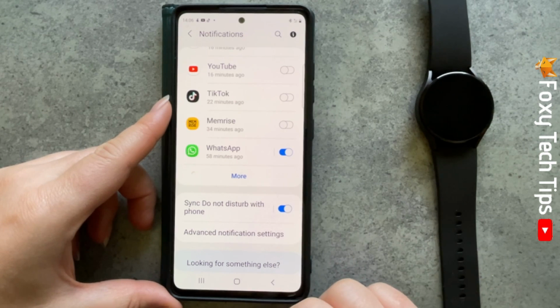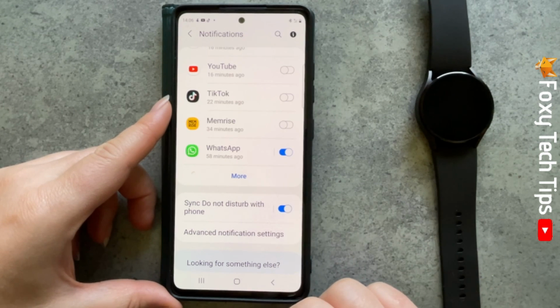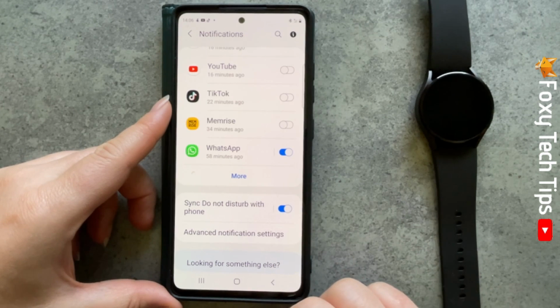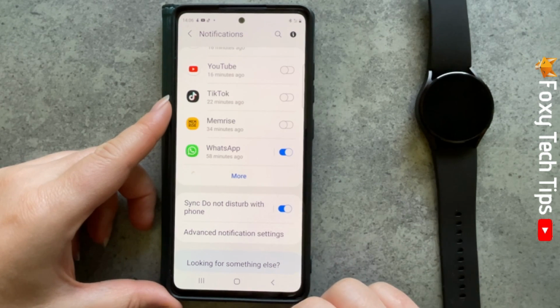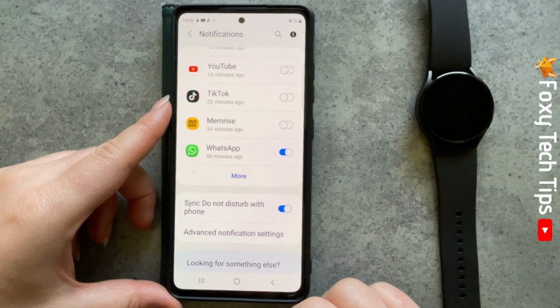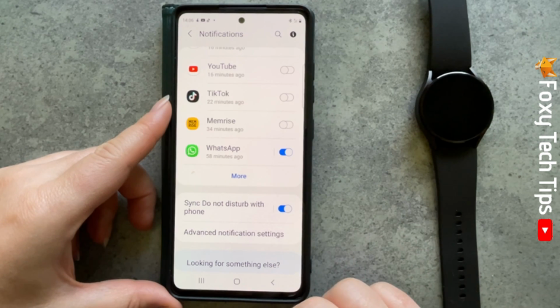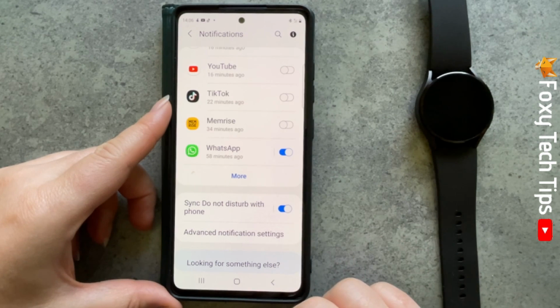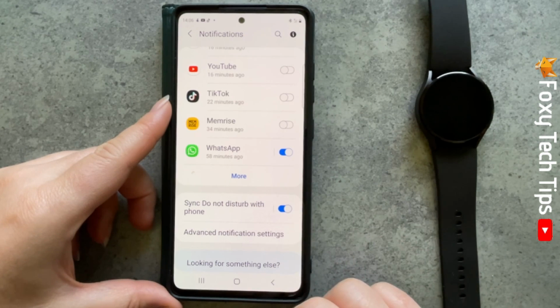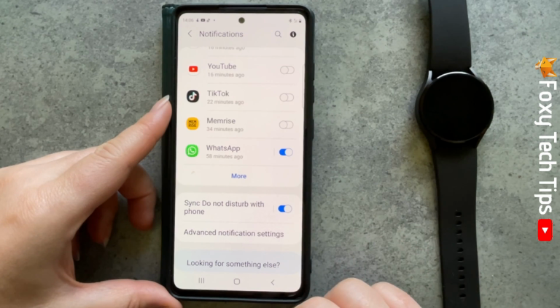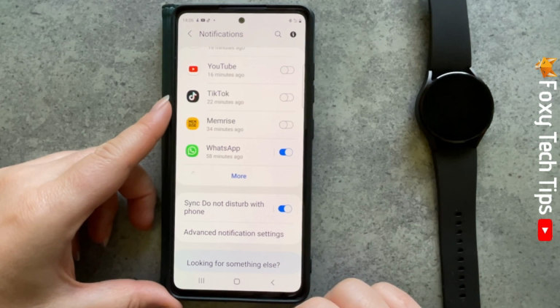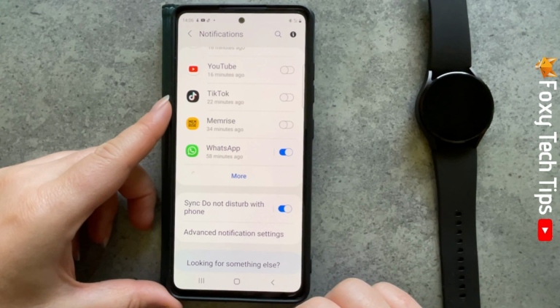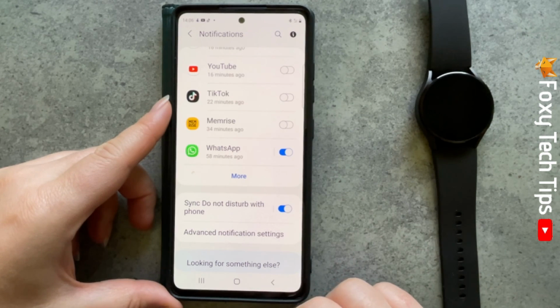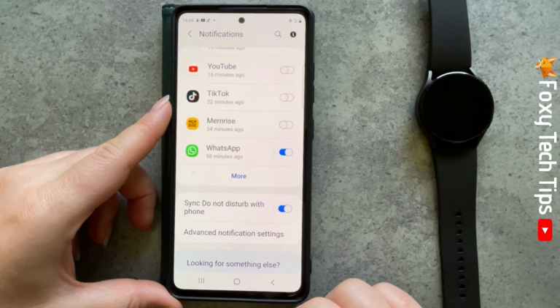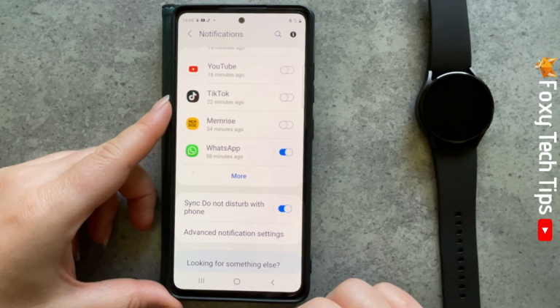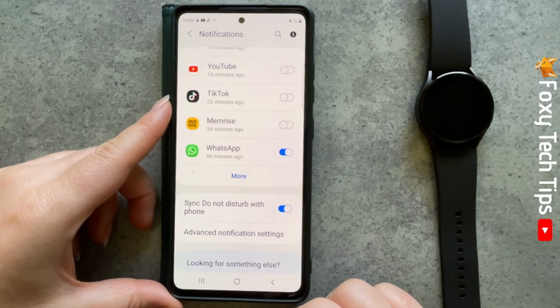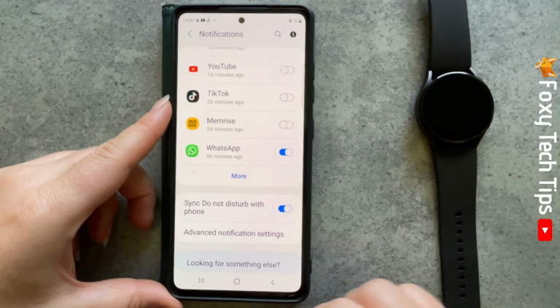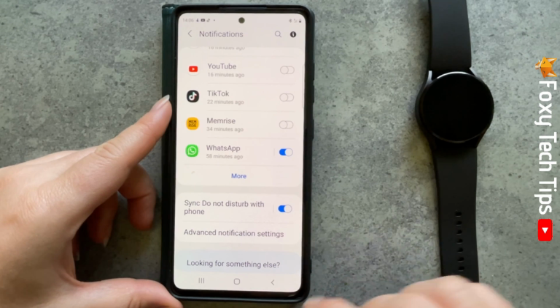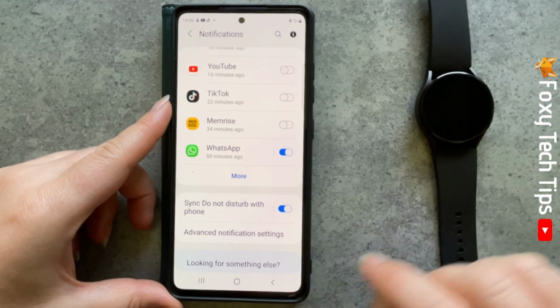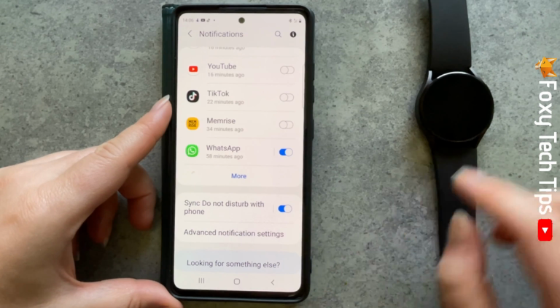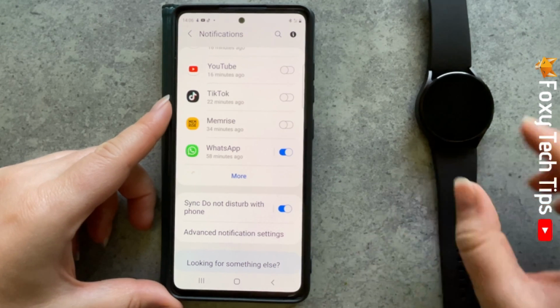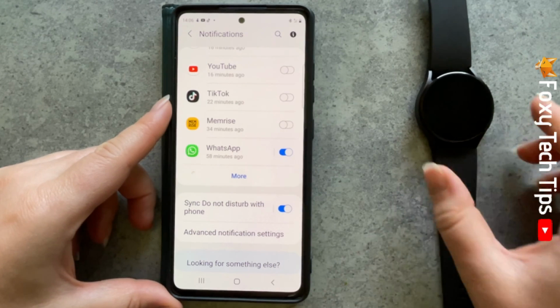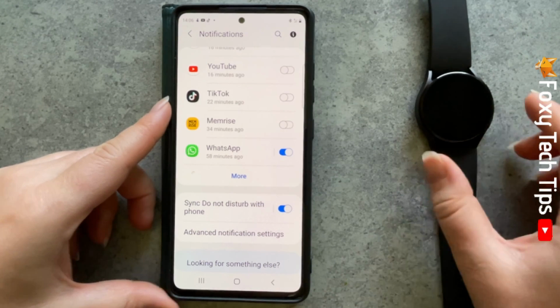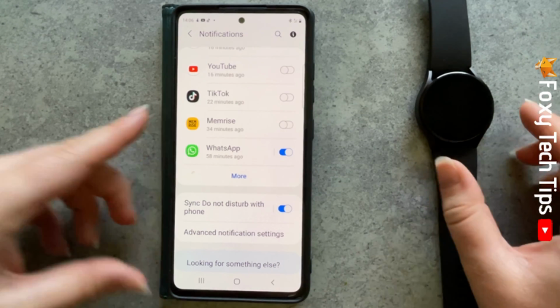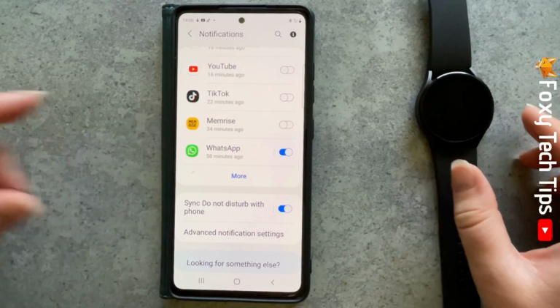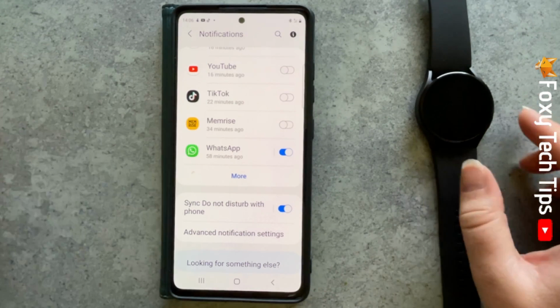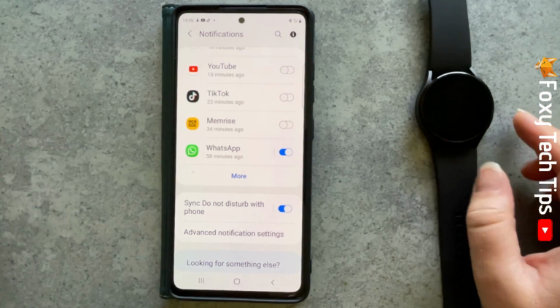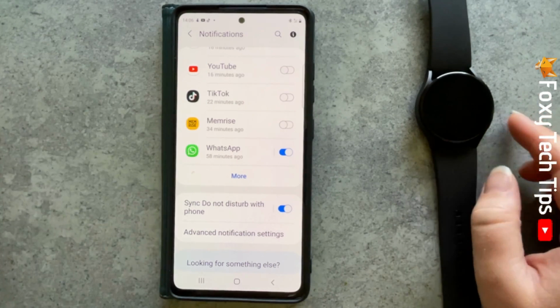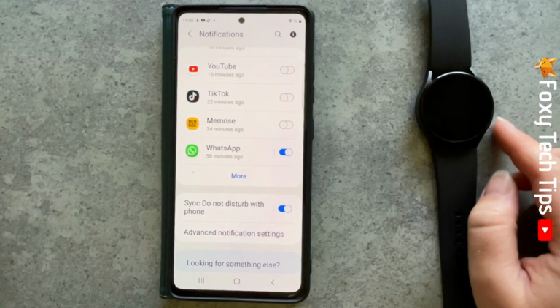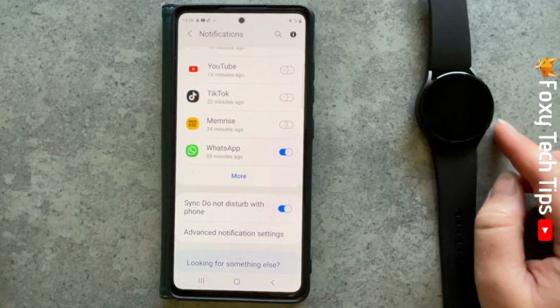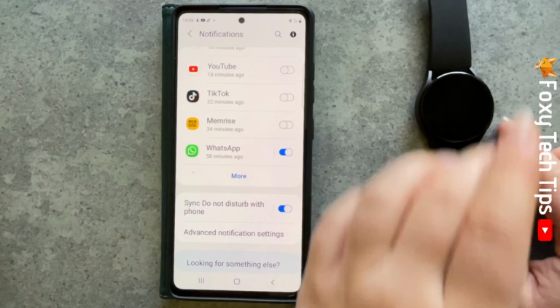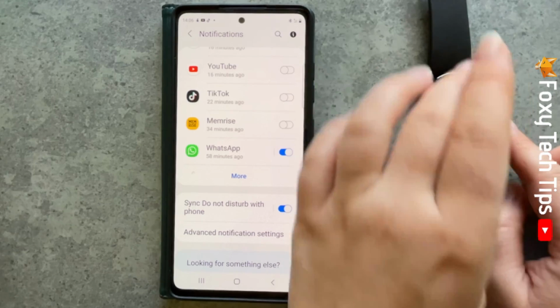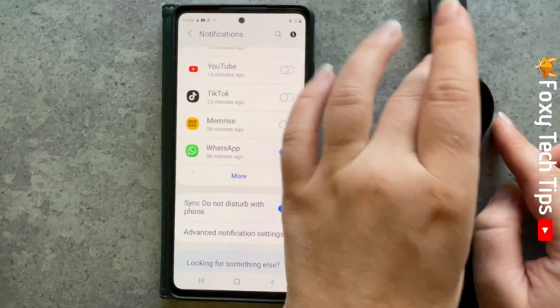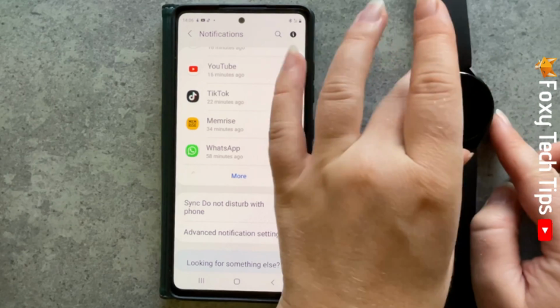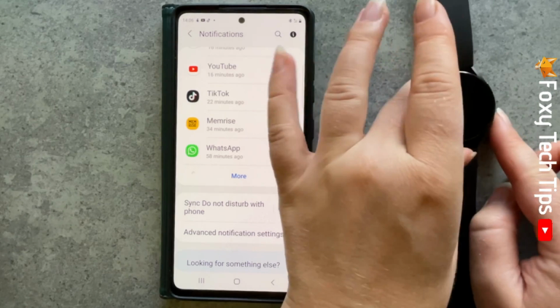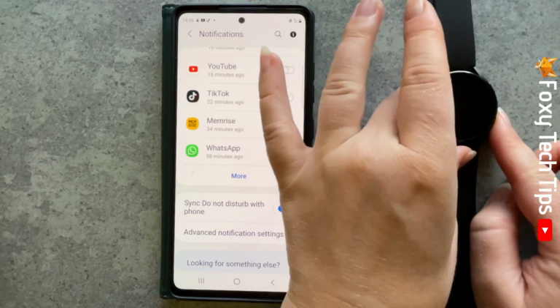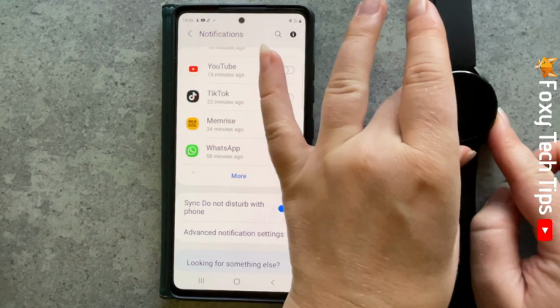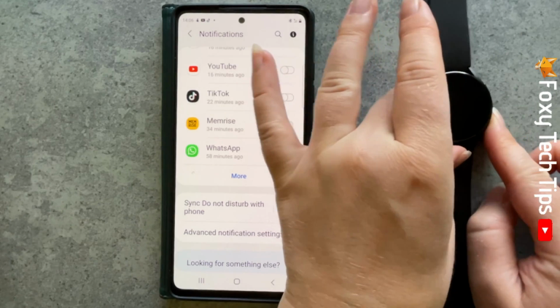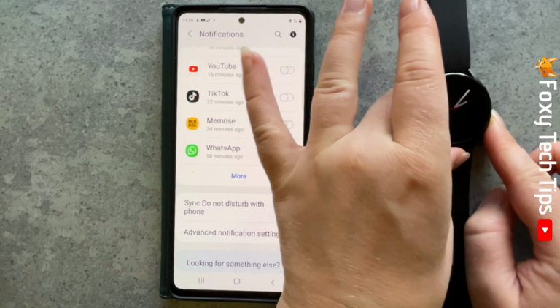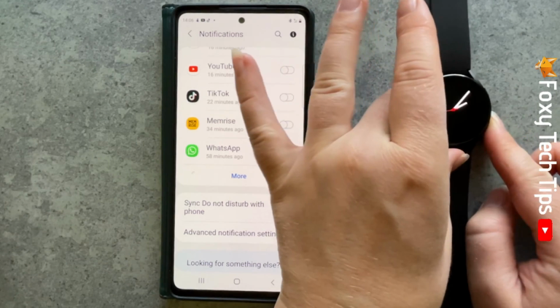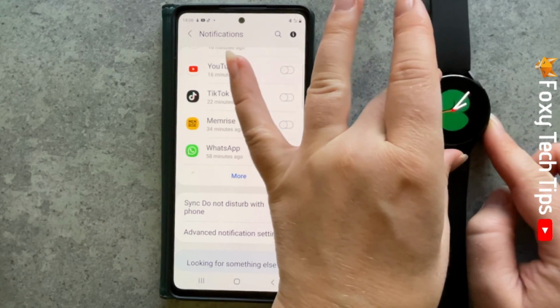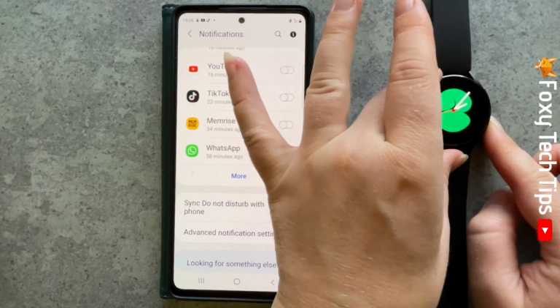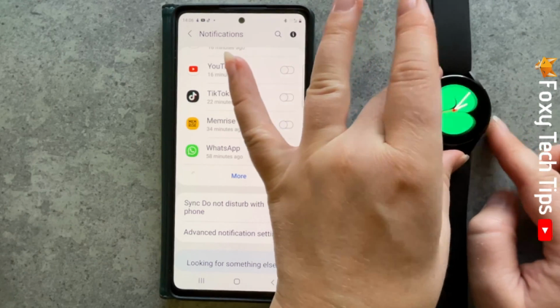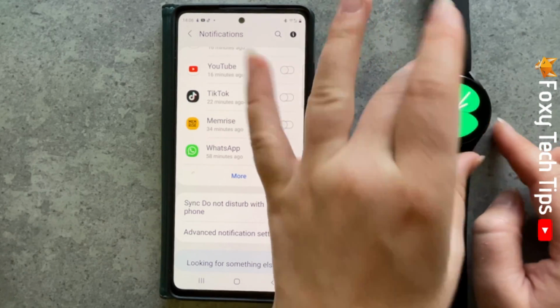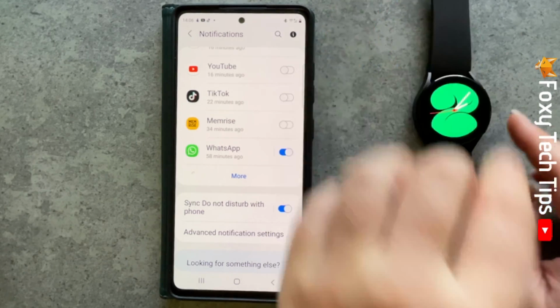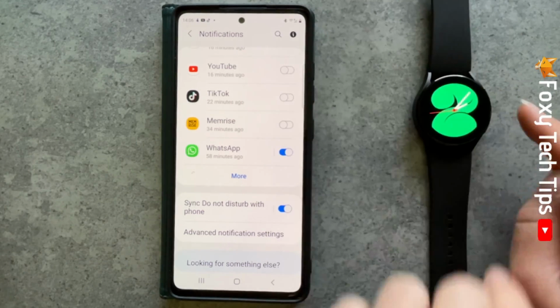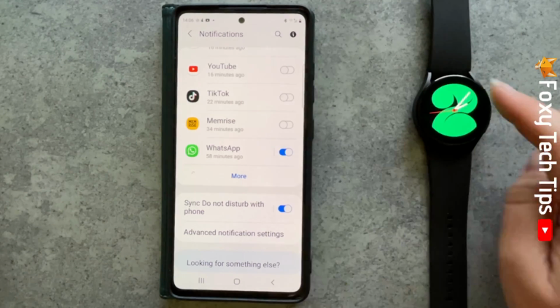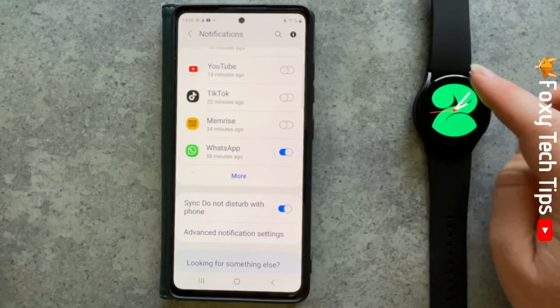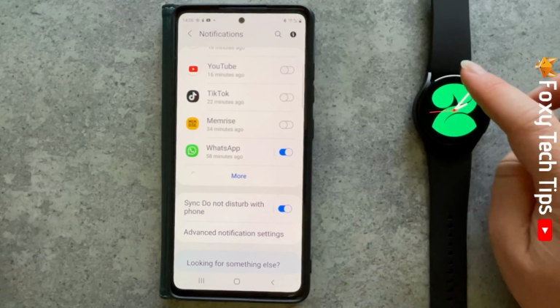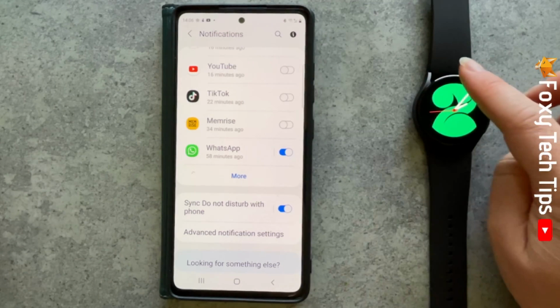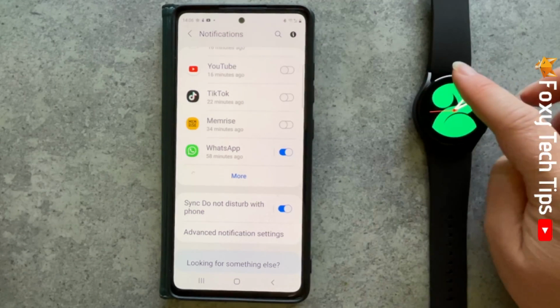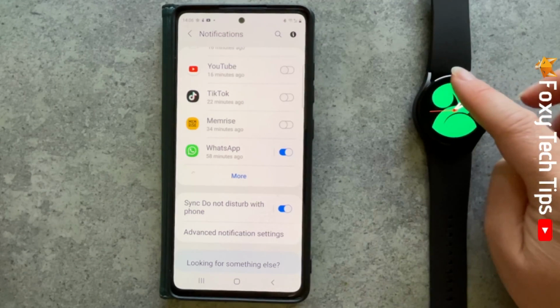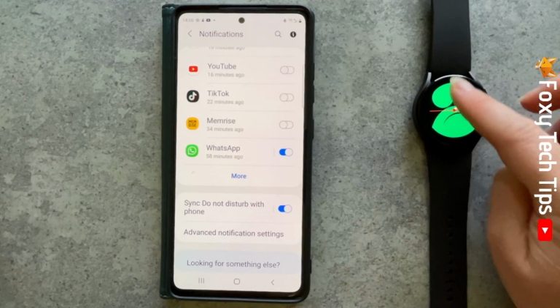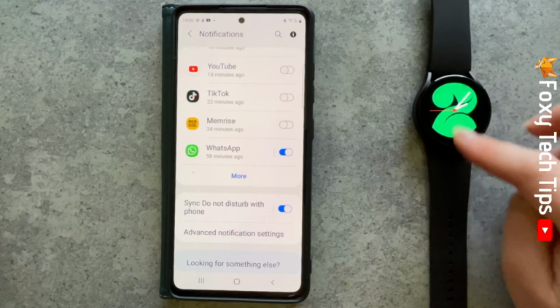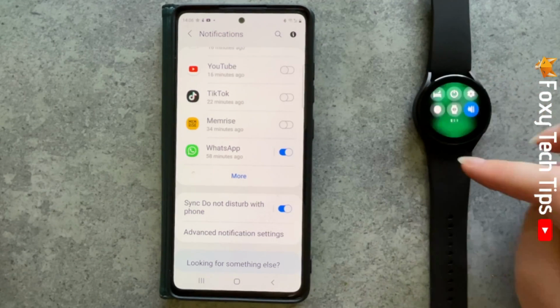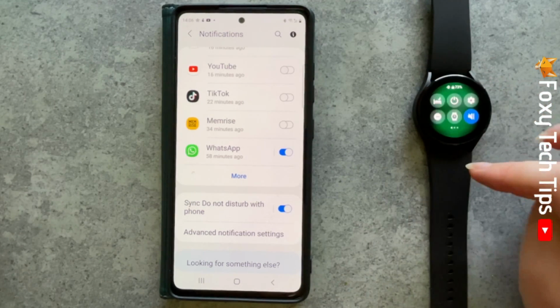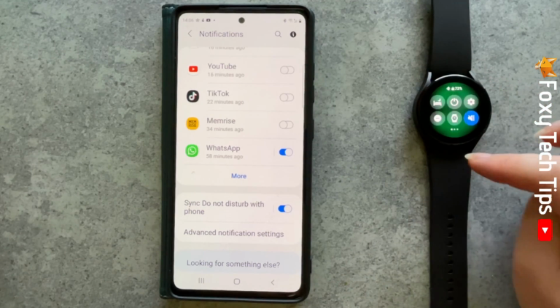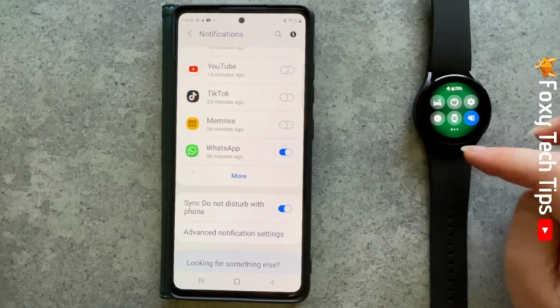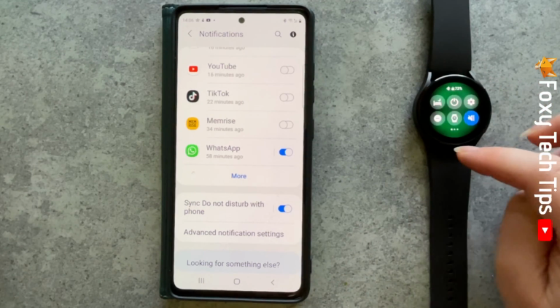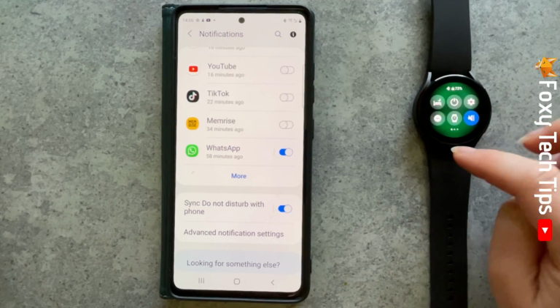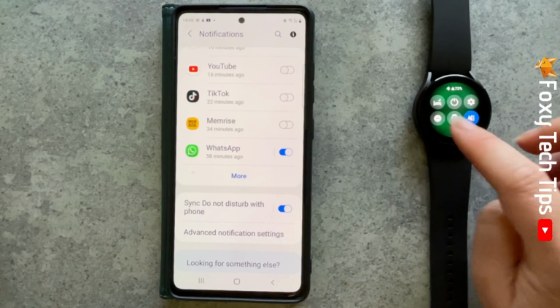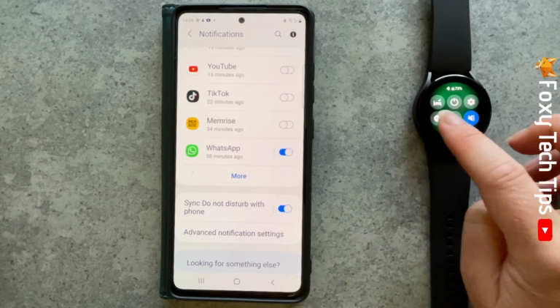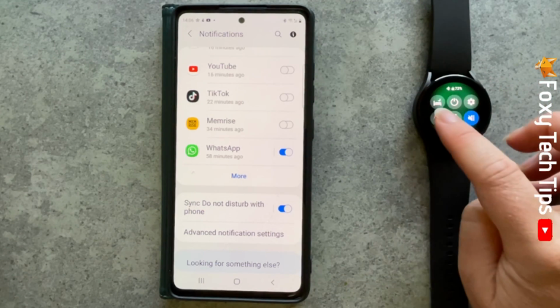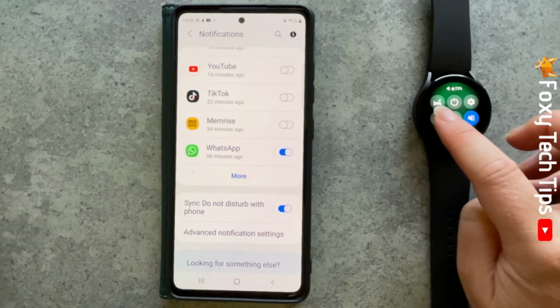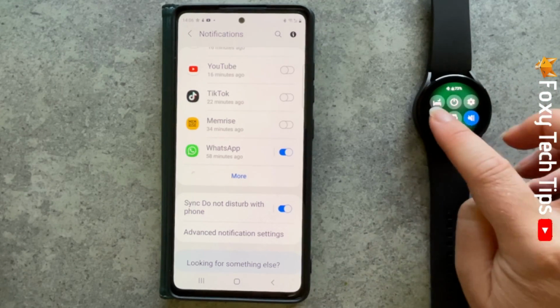Now when you switch on Do Not Disturb mode on your watch, it will also switch on on your phone and vice versa.